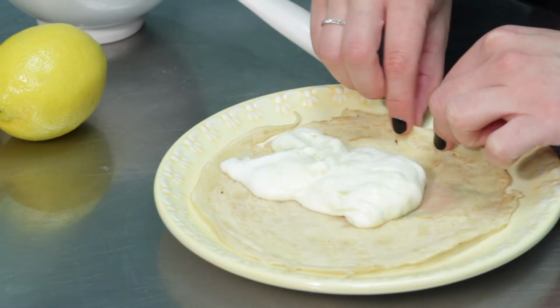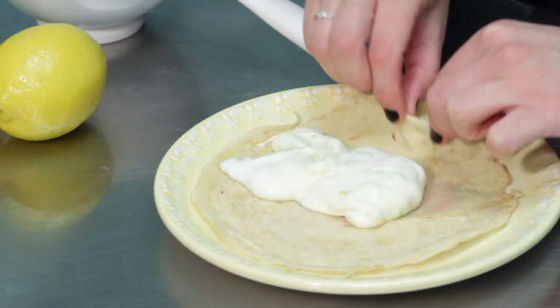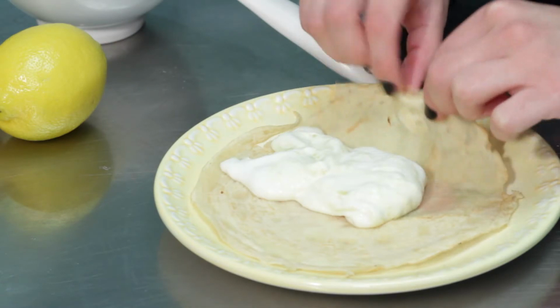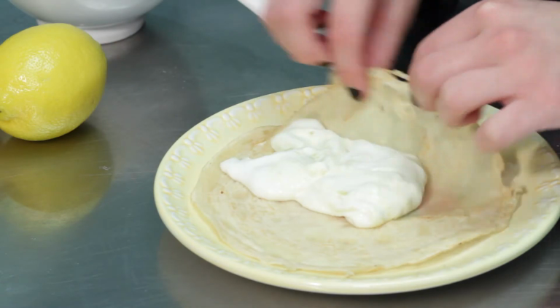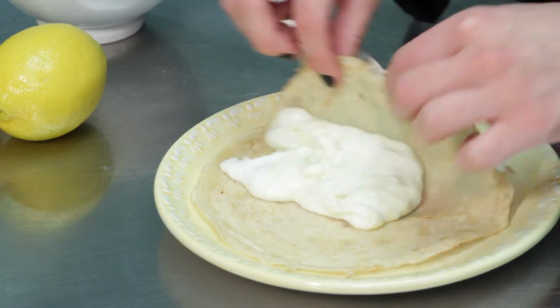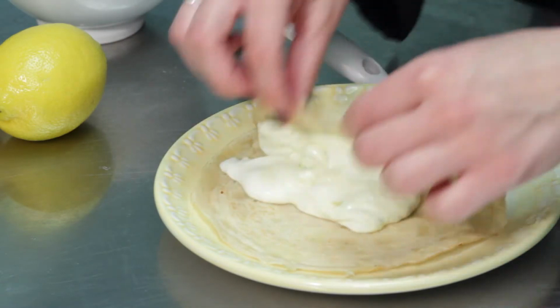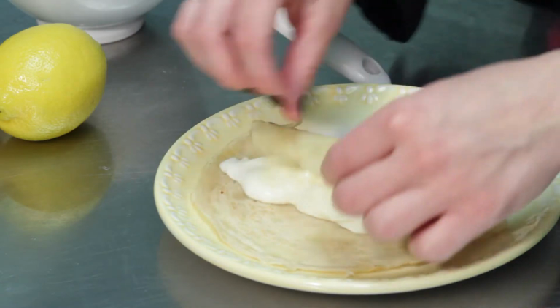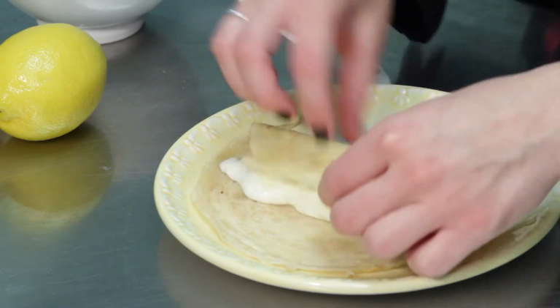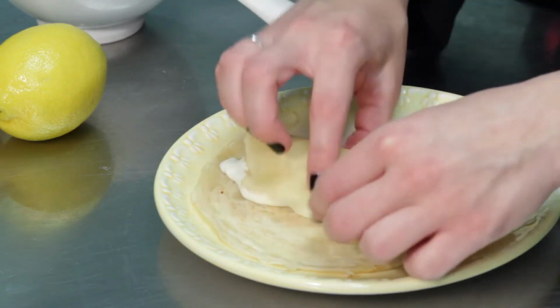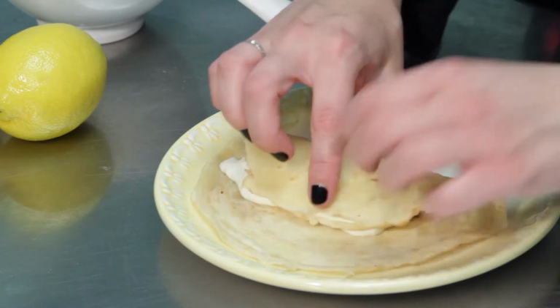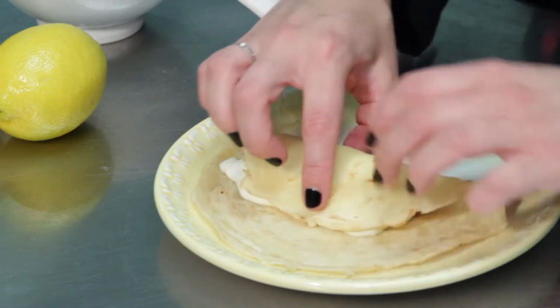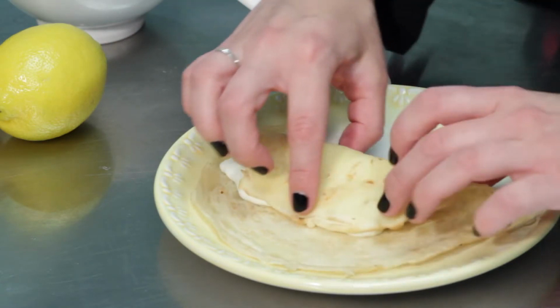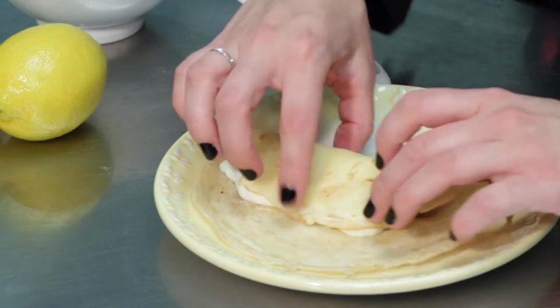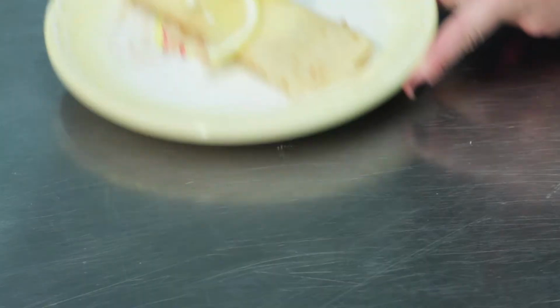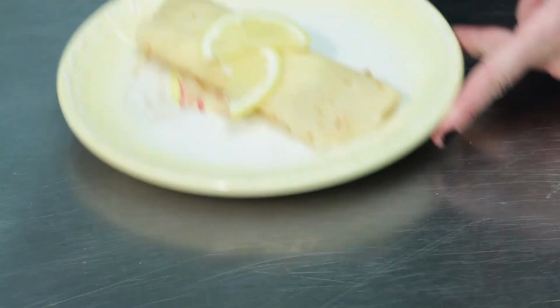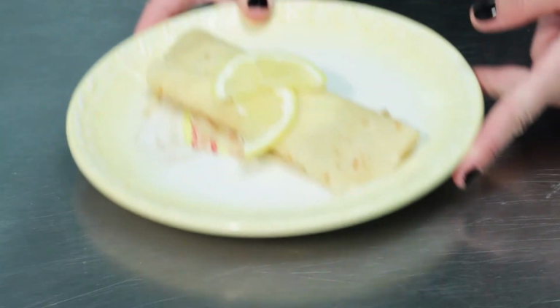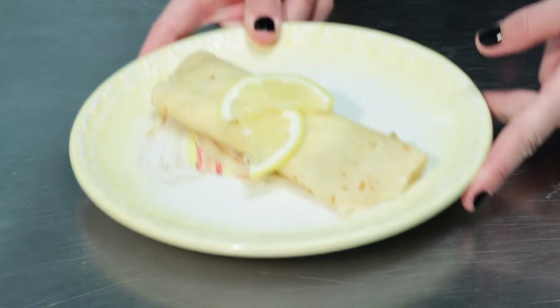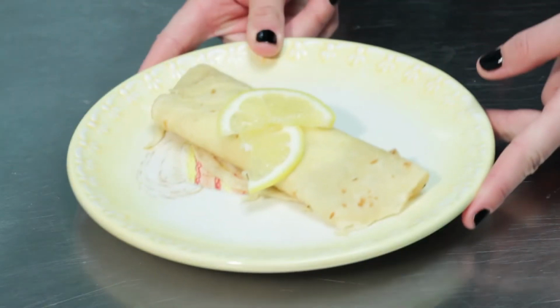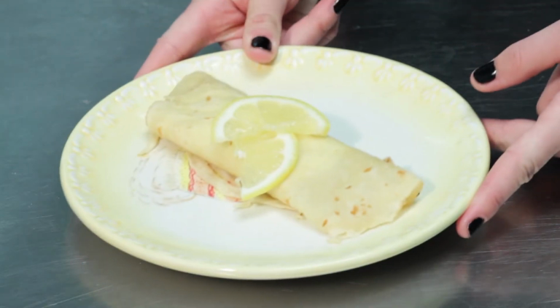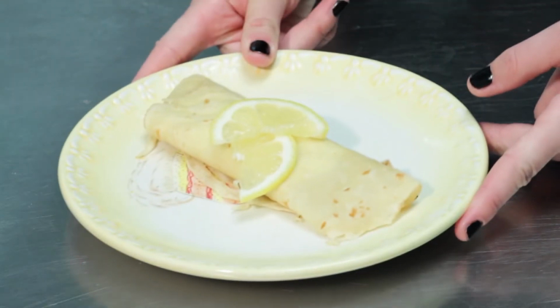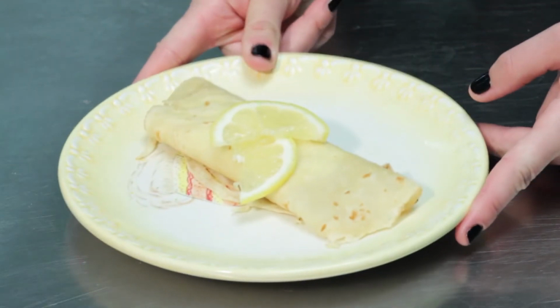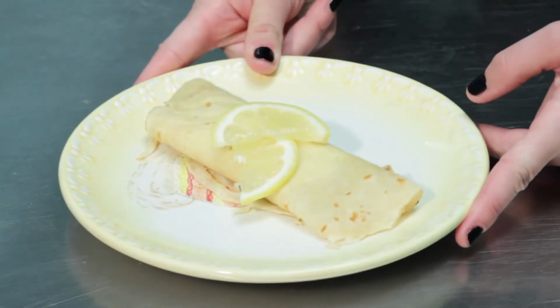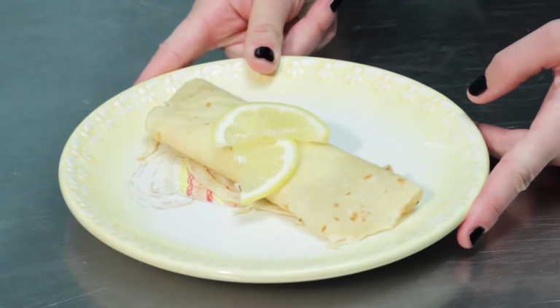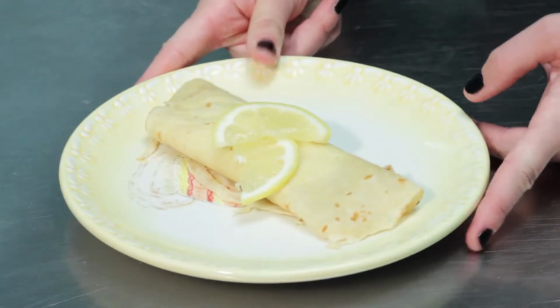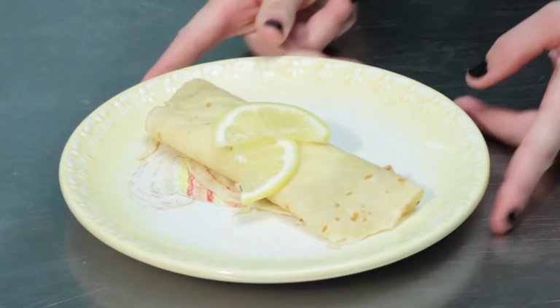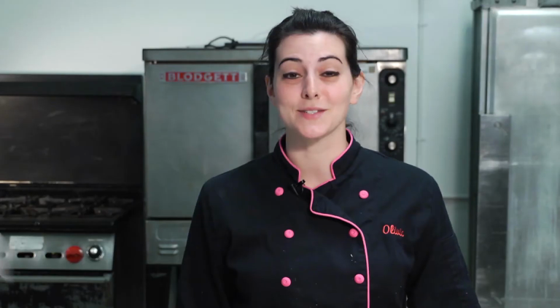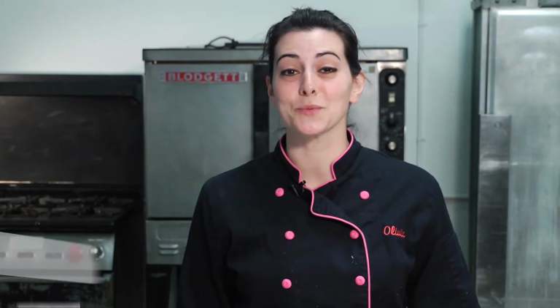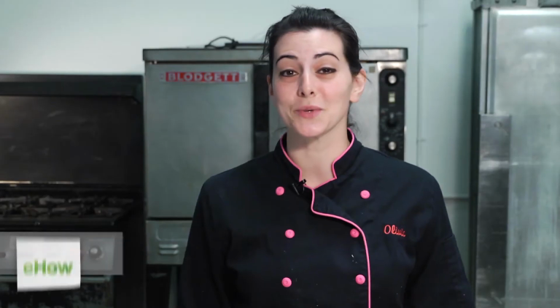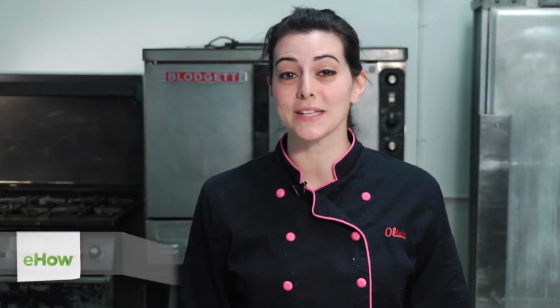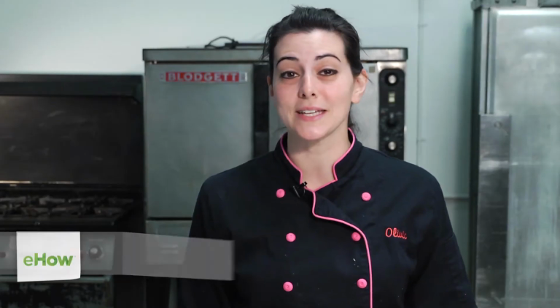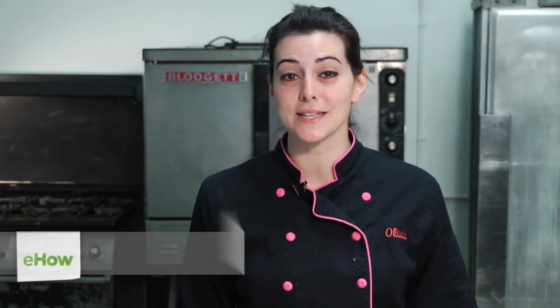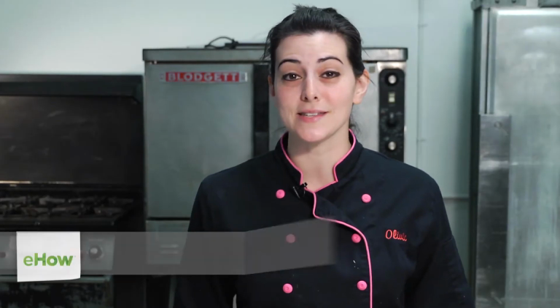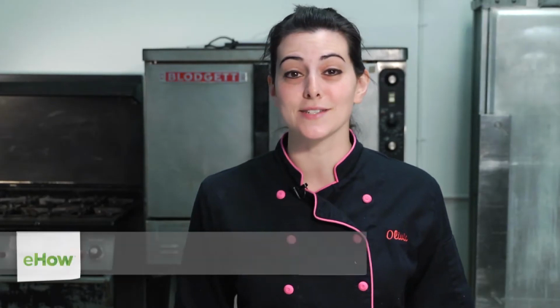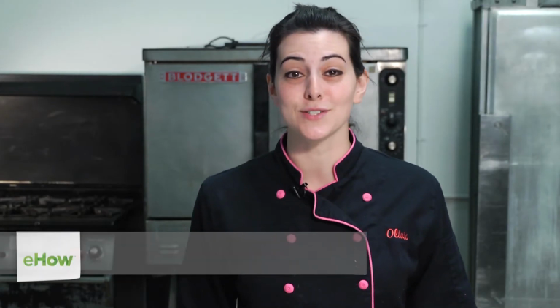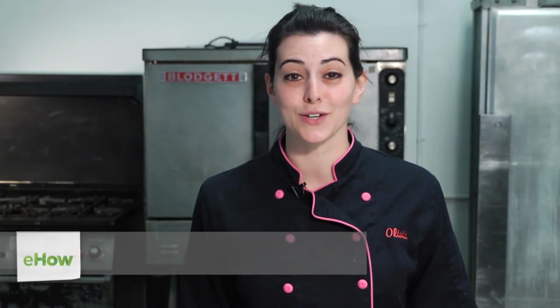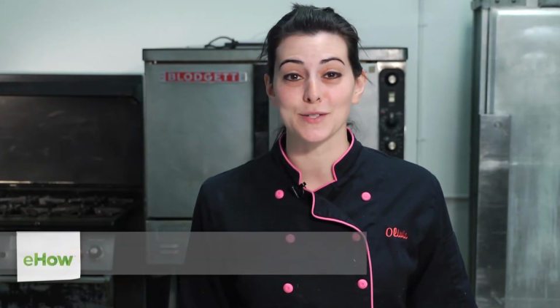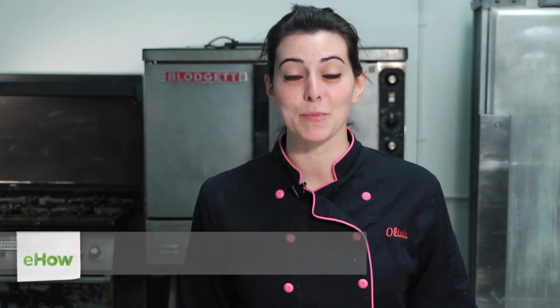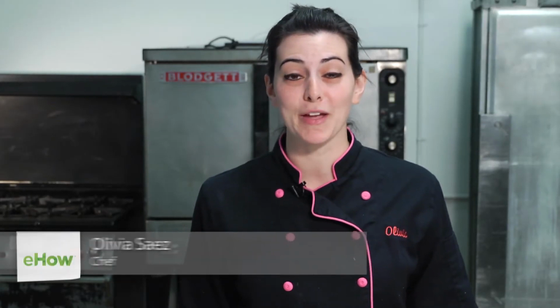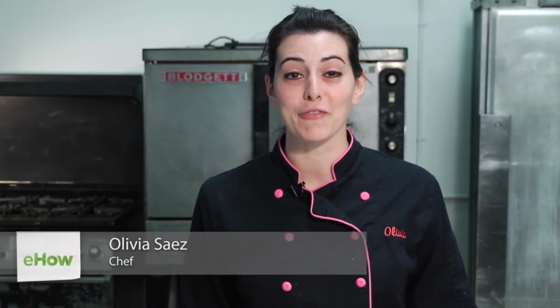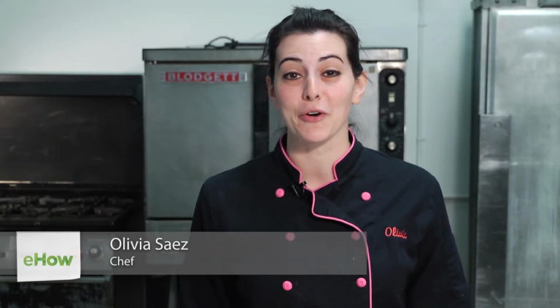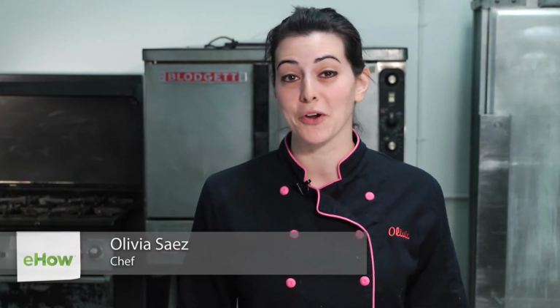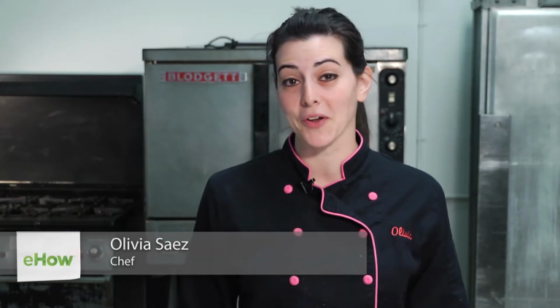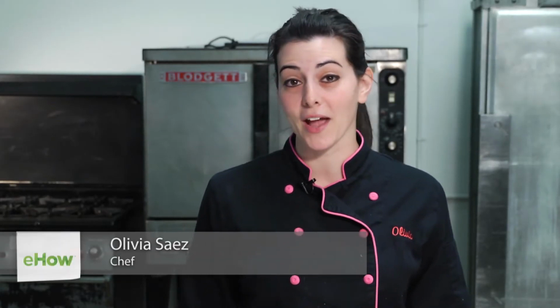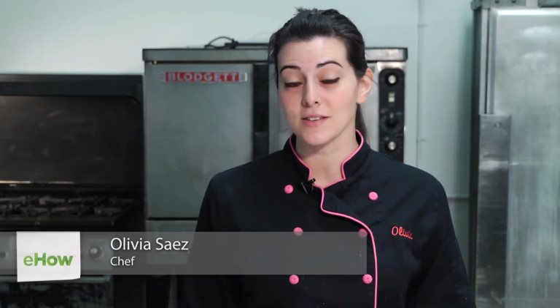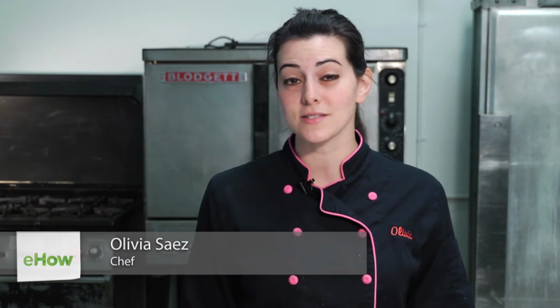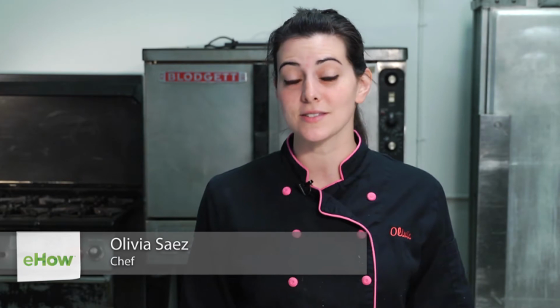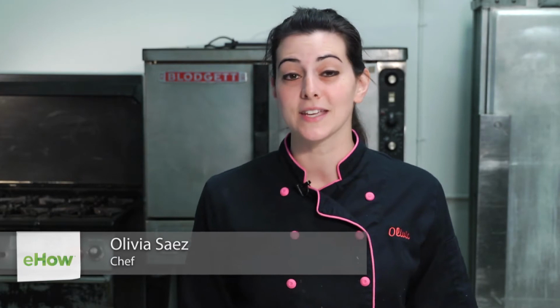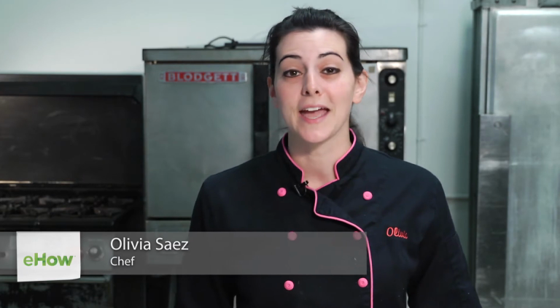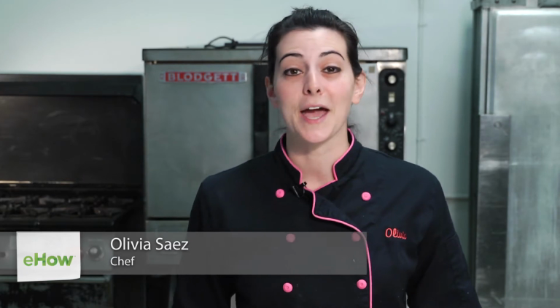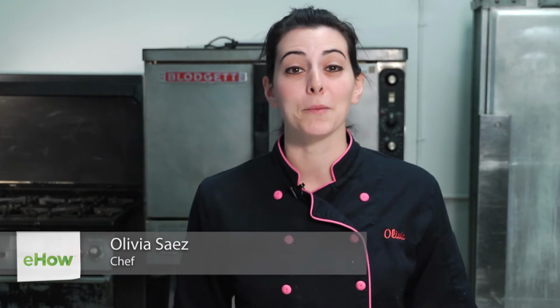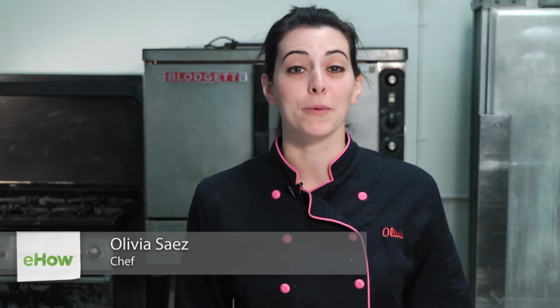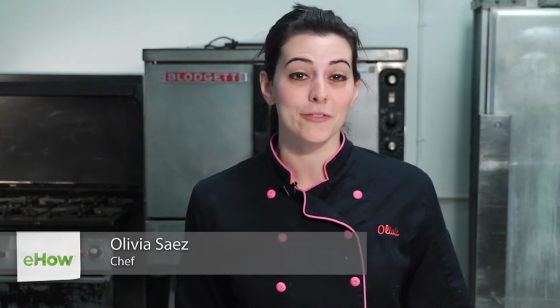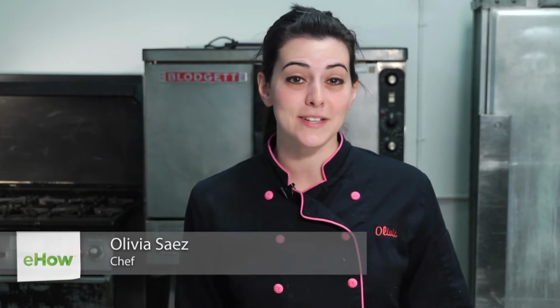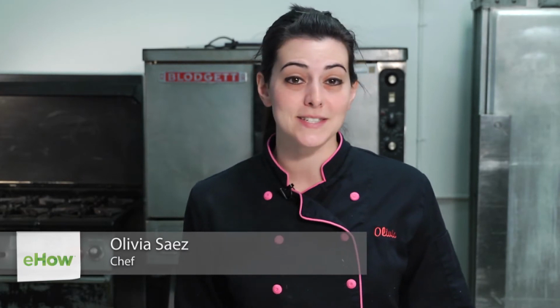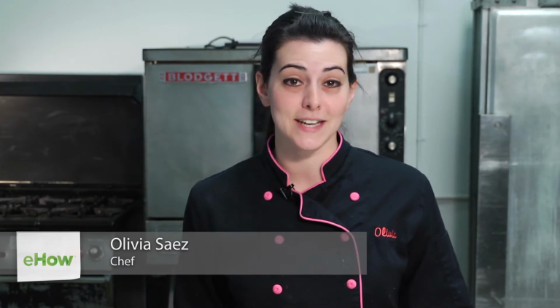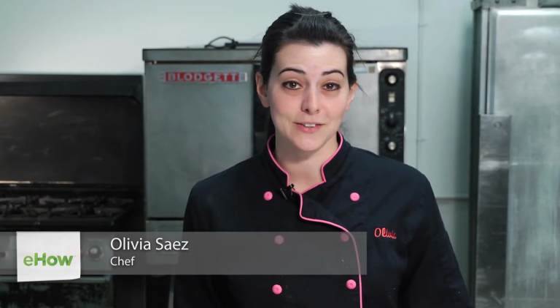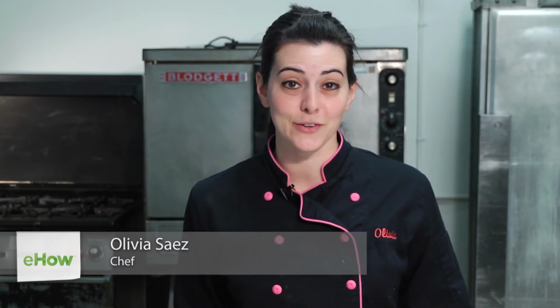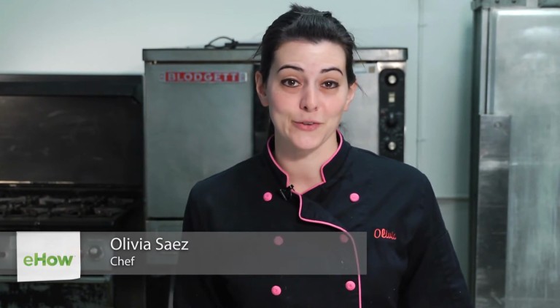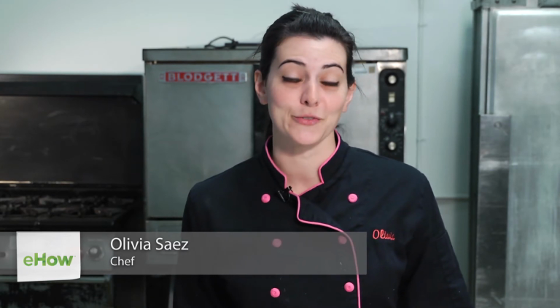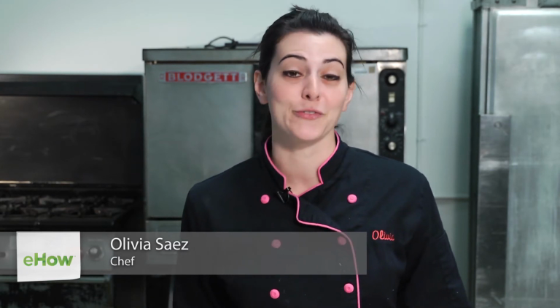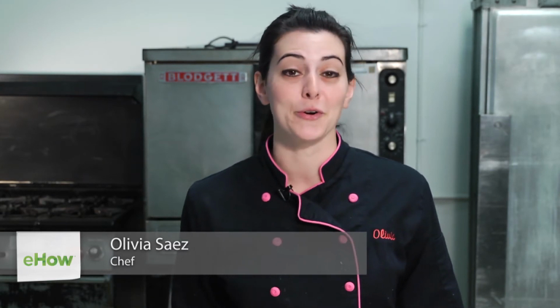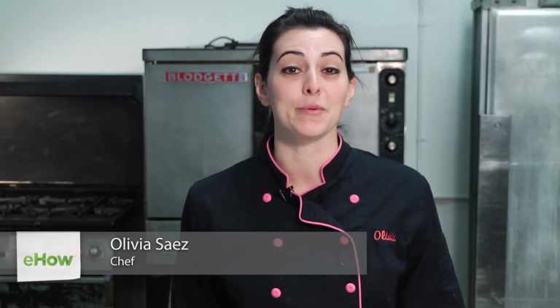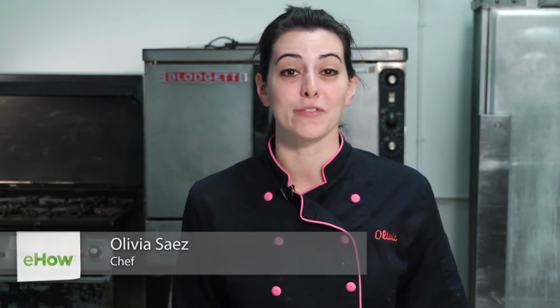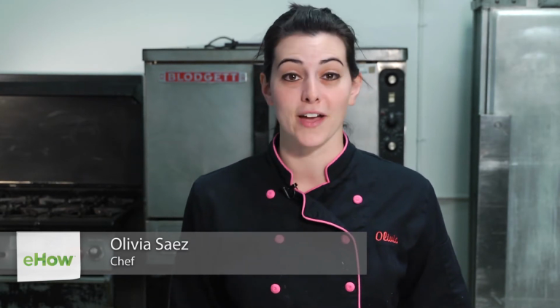I'm Olivia Saez. We're making lemon-filled crepes. It's a really easy dessert to make for your guests and a perfect standalone for a buffet.